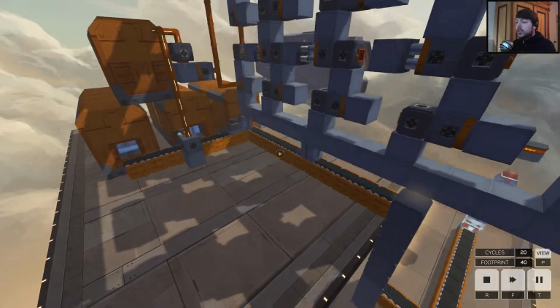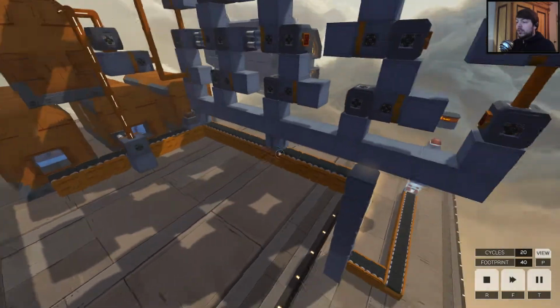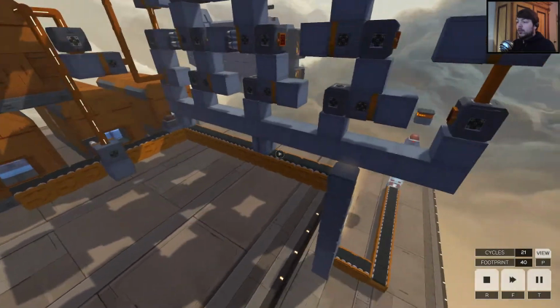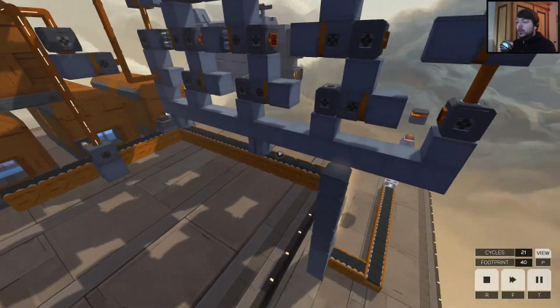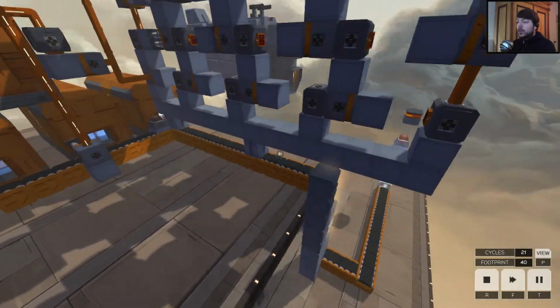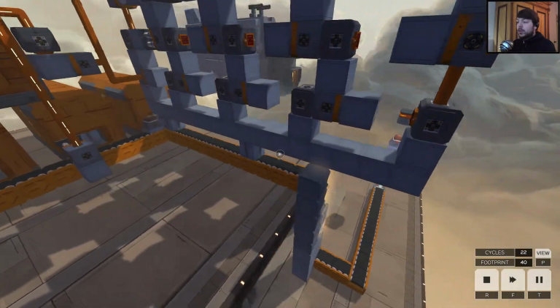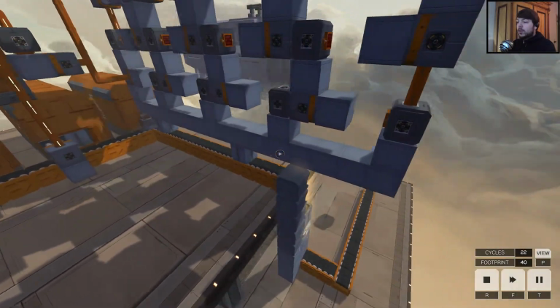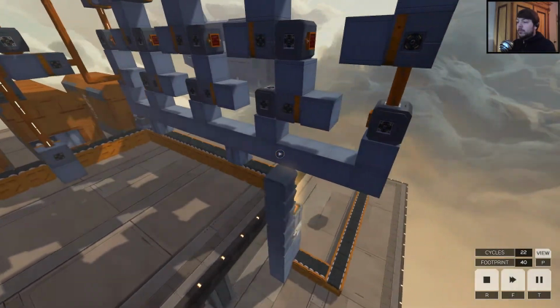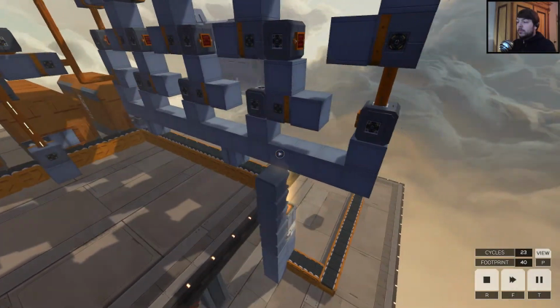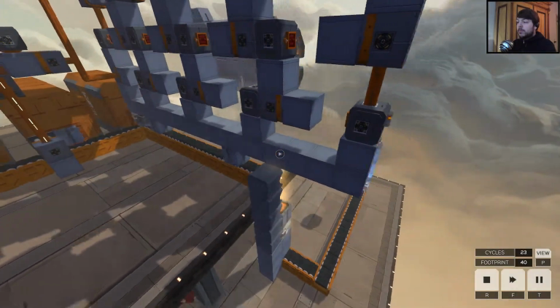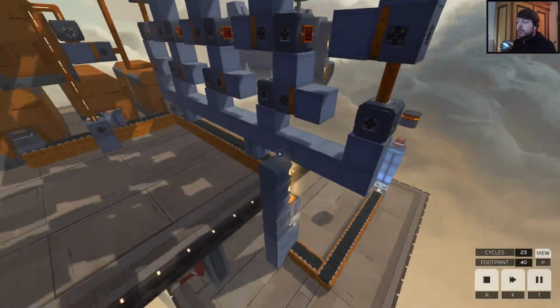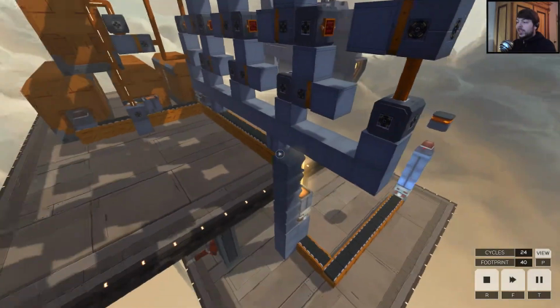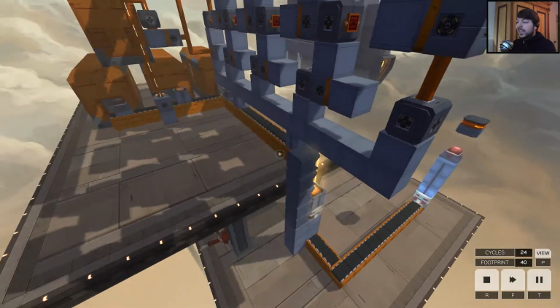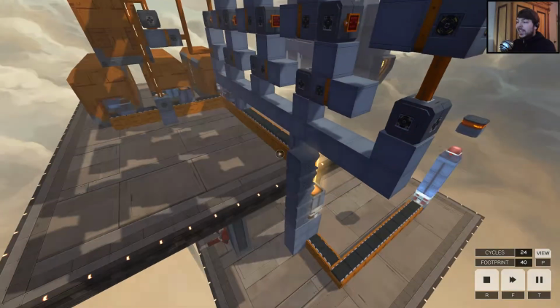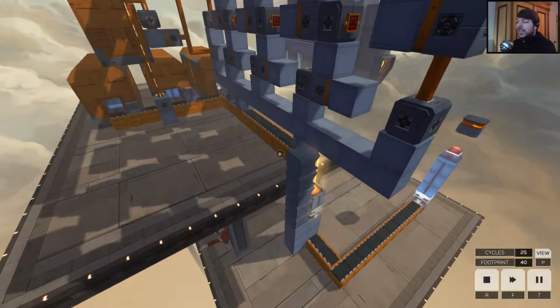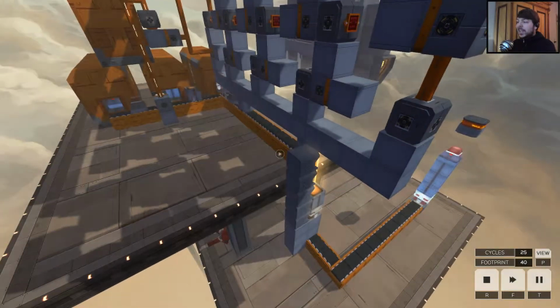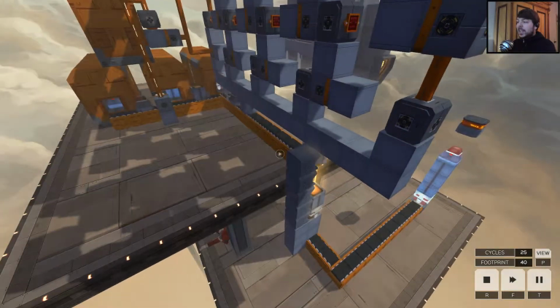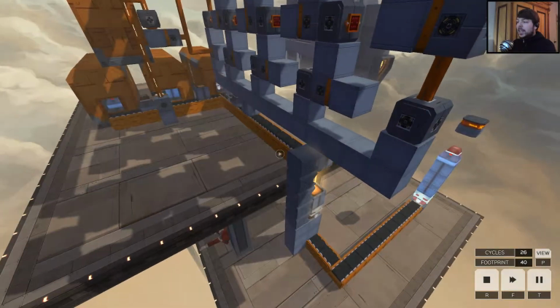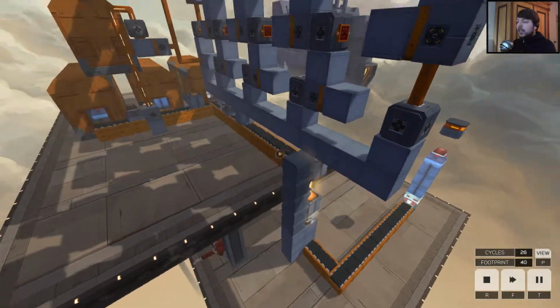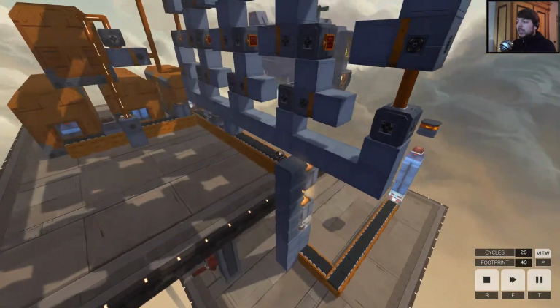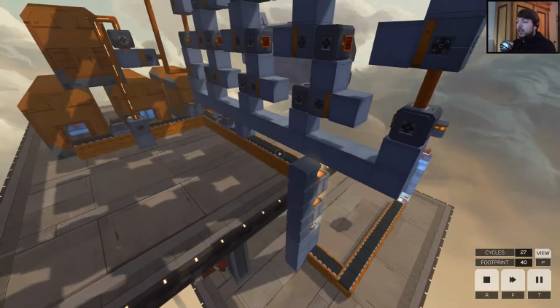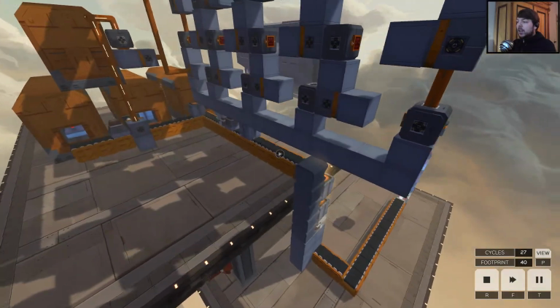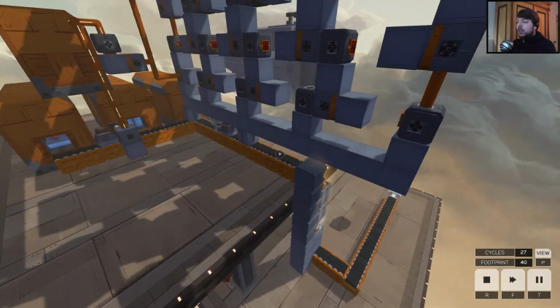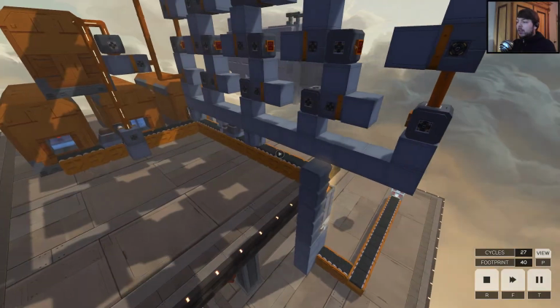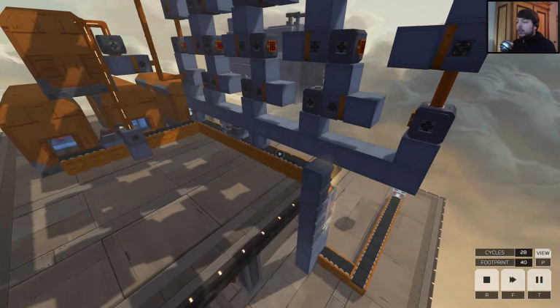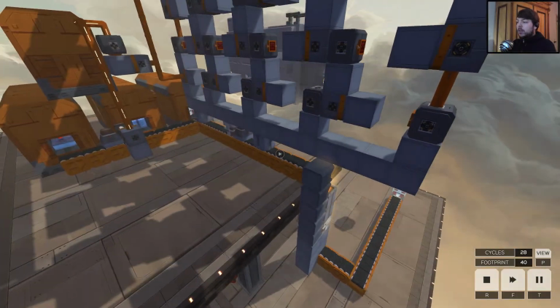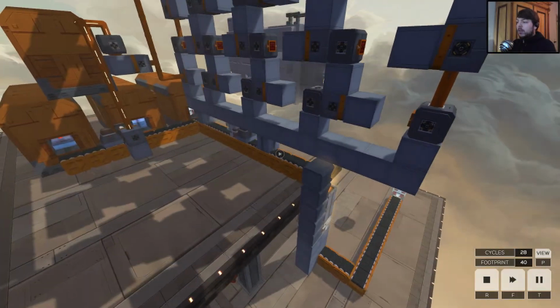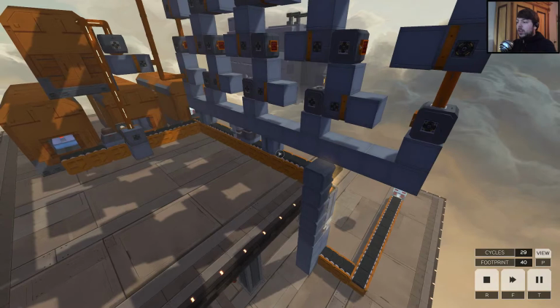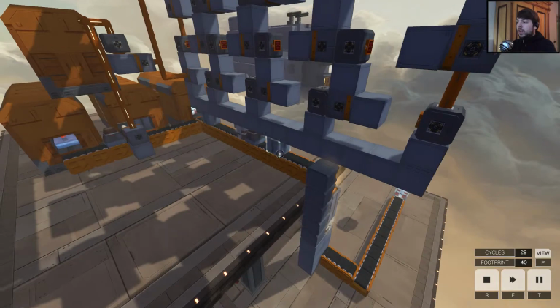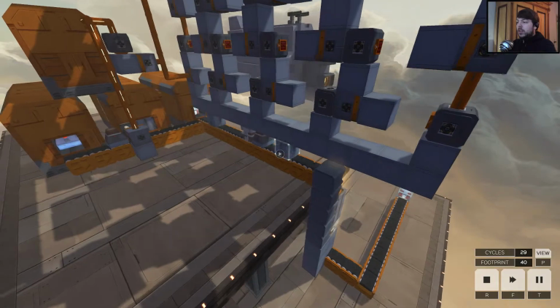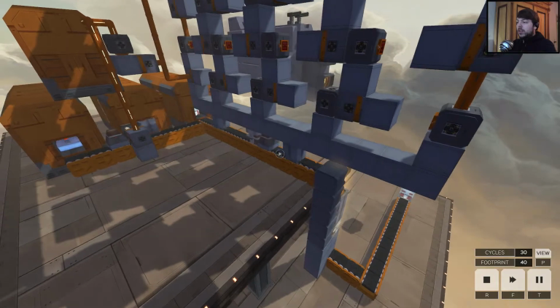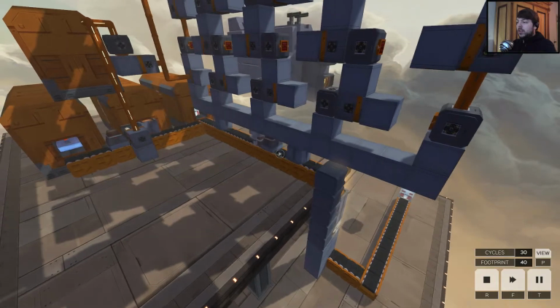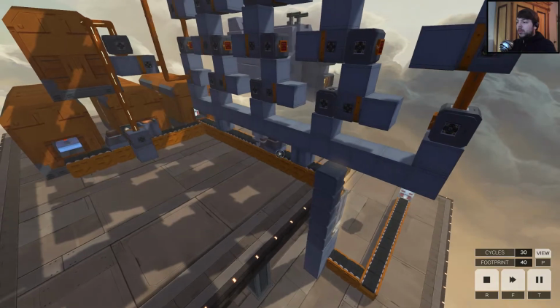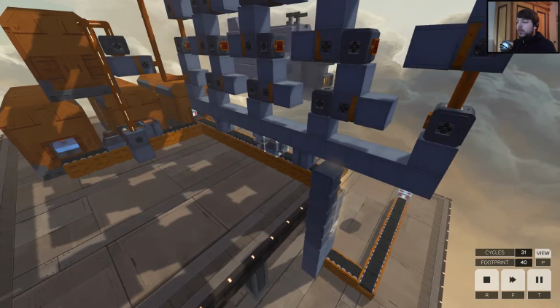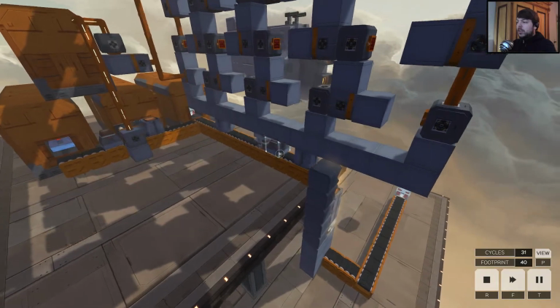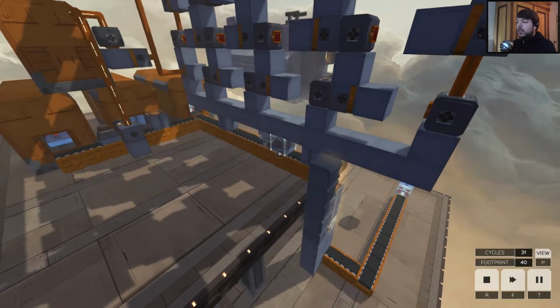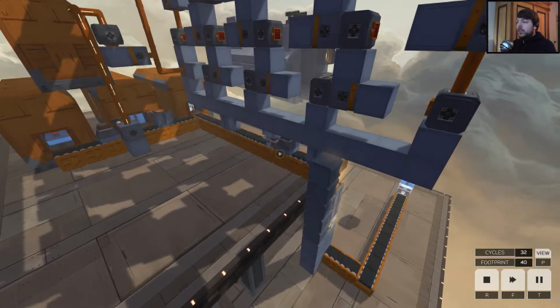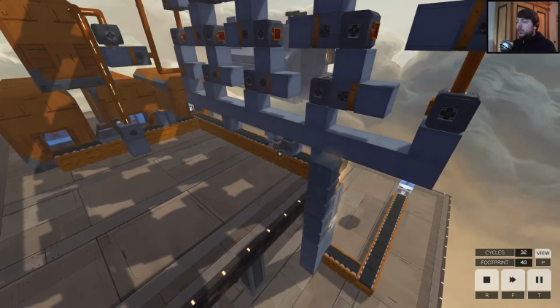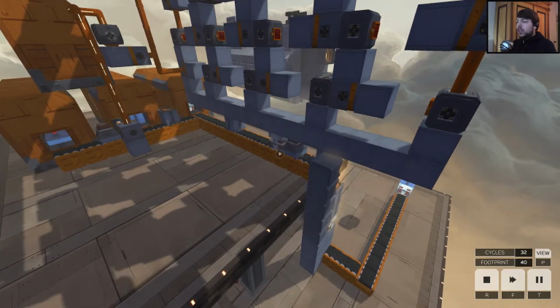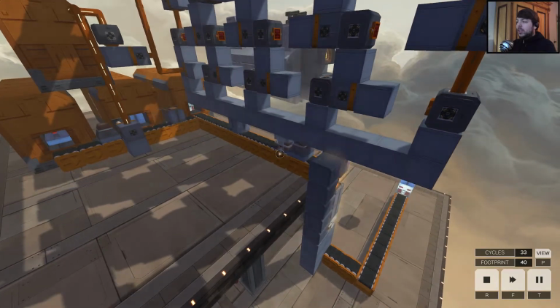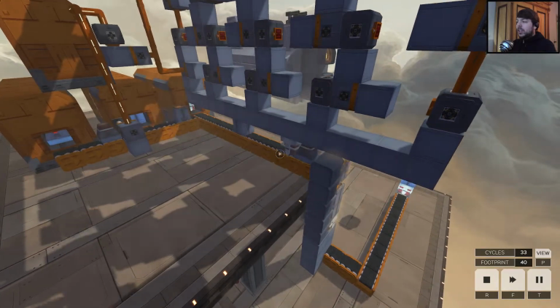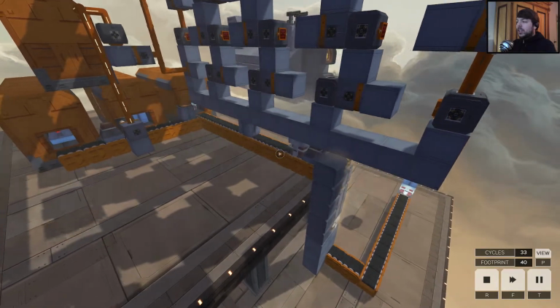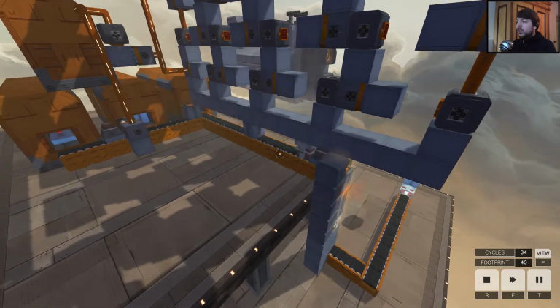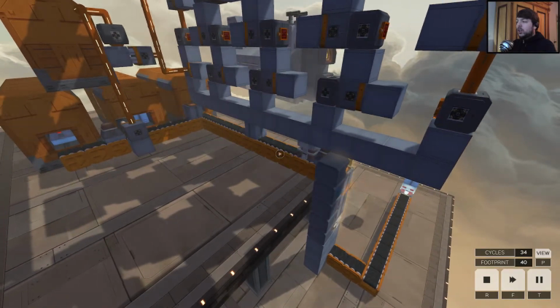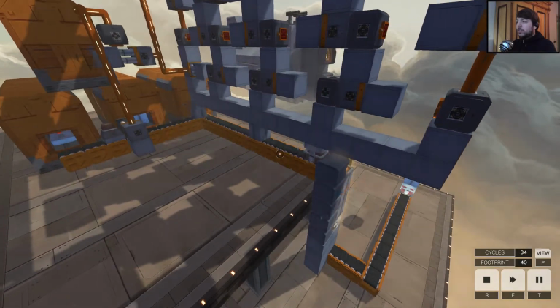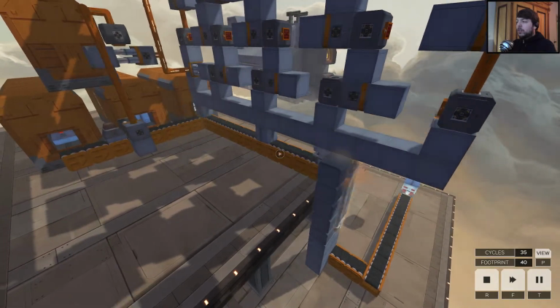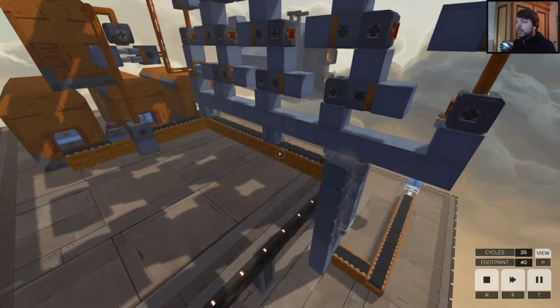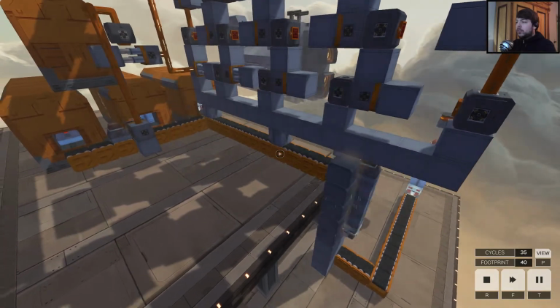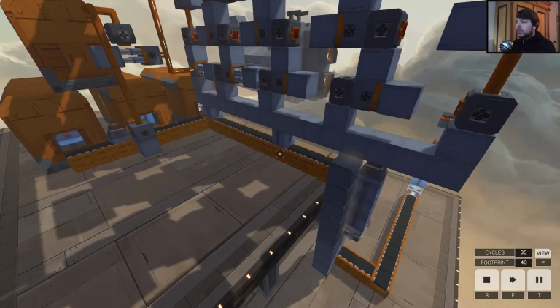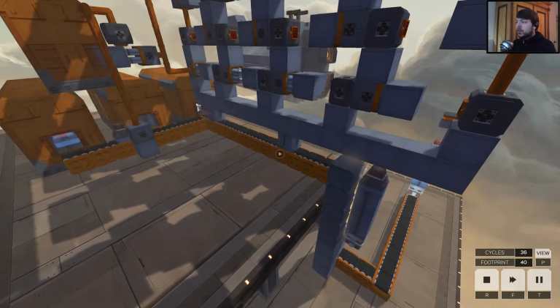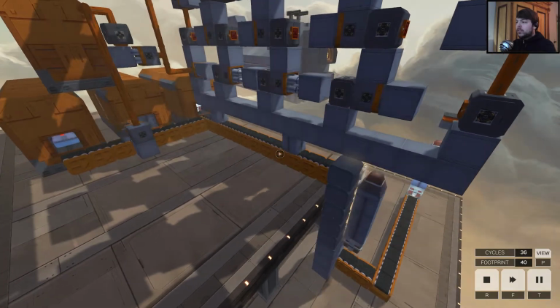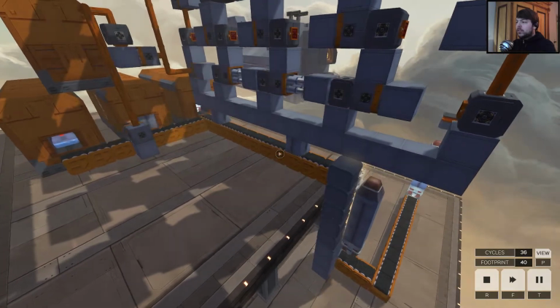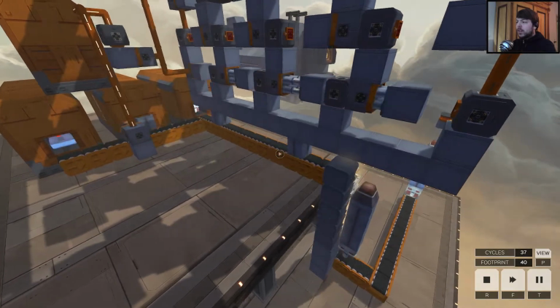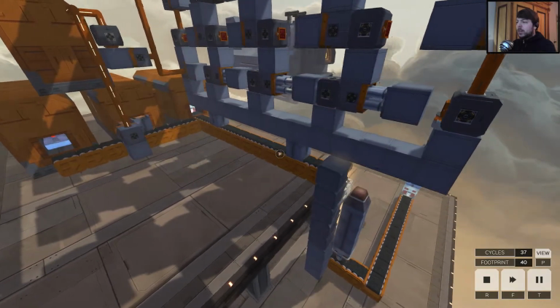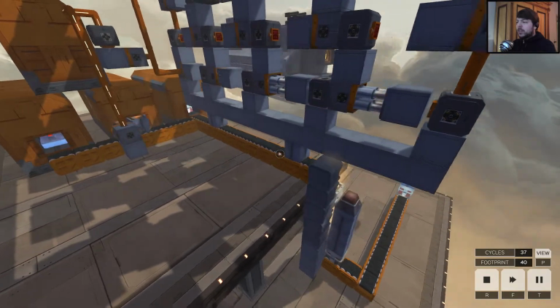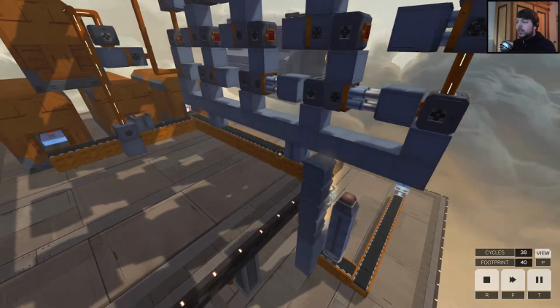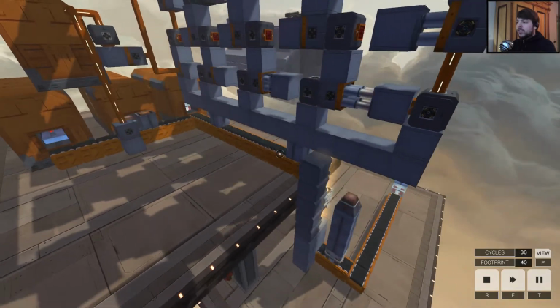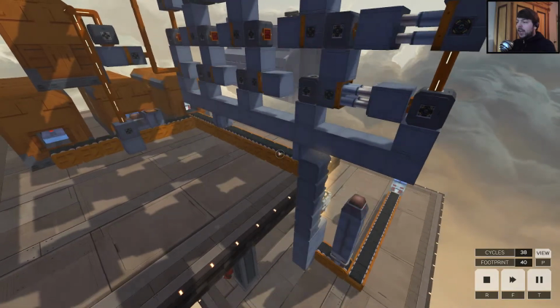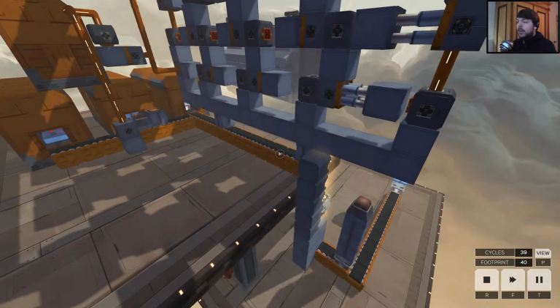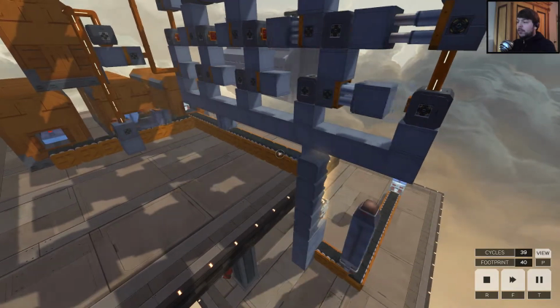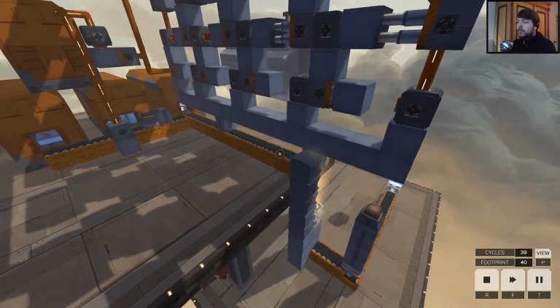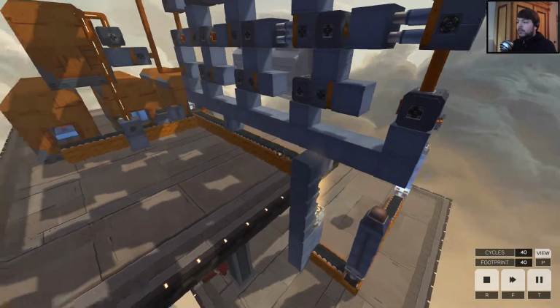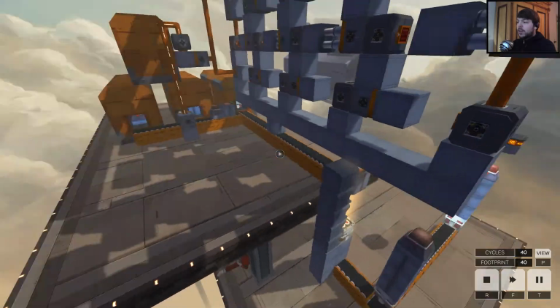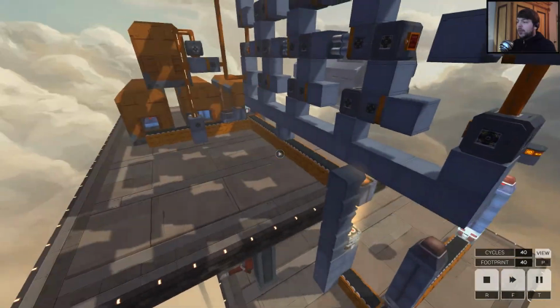It's 41 footprint. You can go lower with advanced blocks, but I don't think you can go lower with basic blocks. At least I could not find a way.